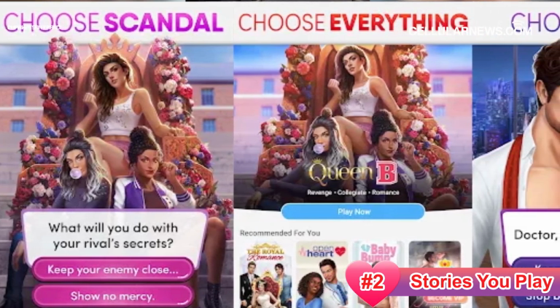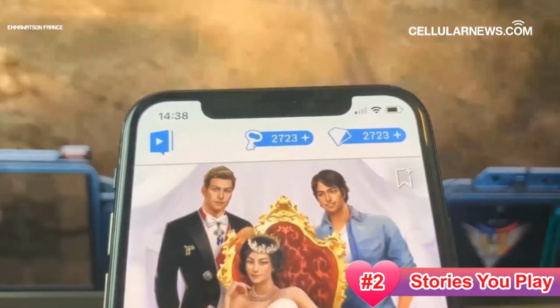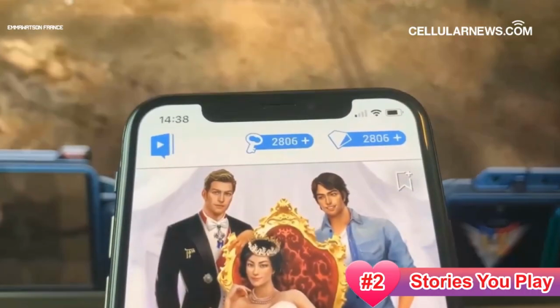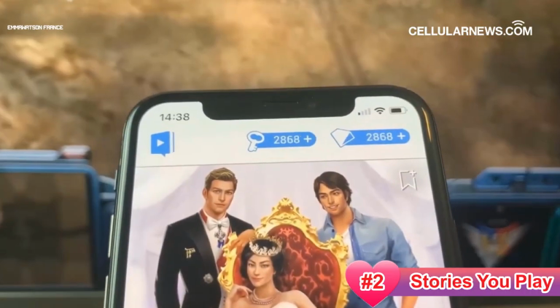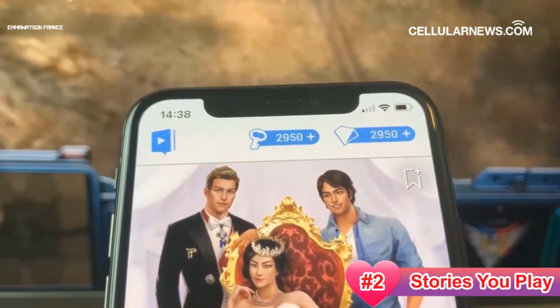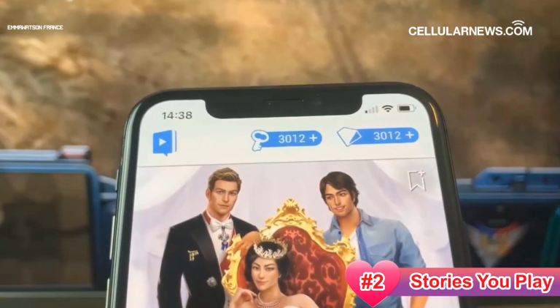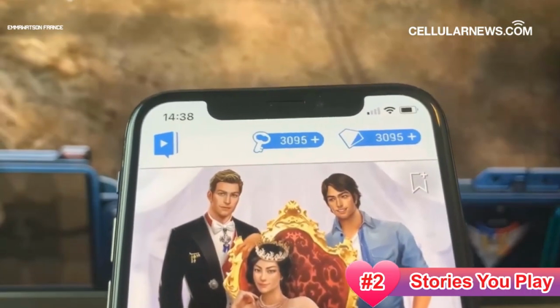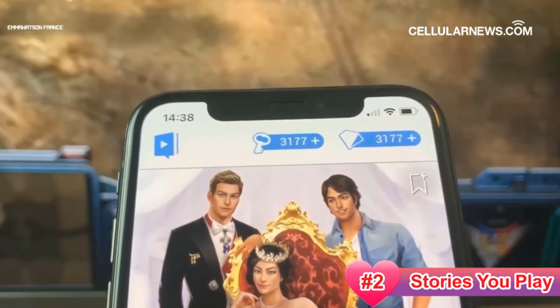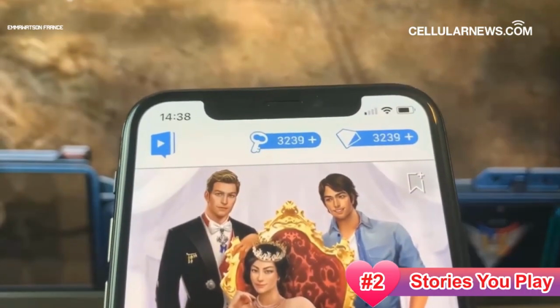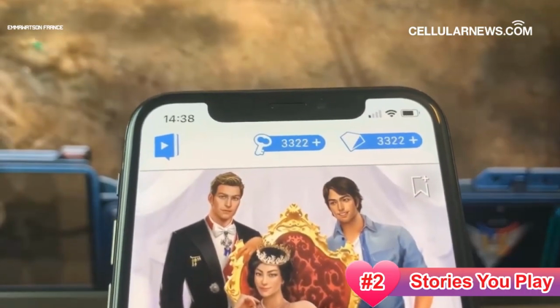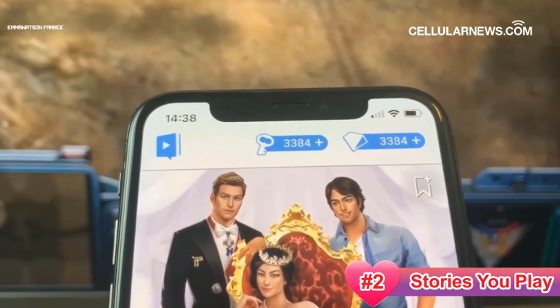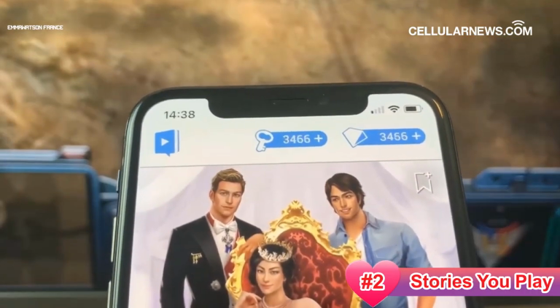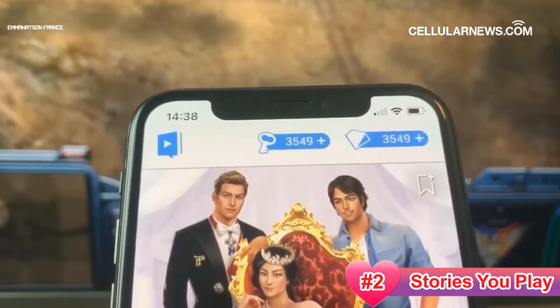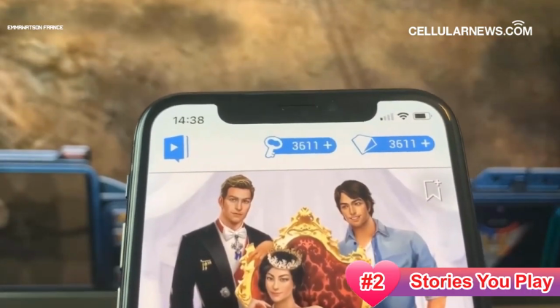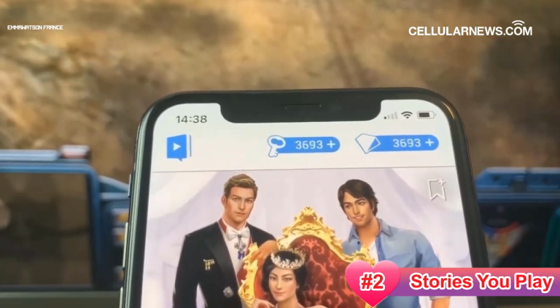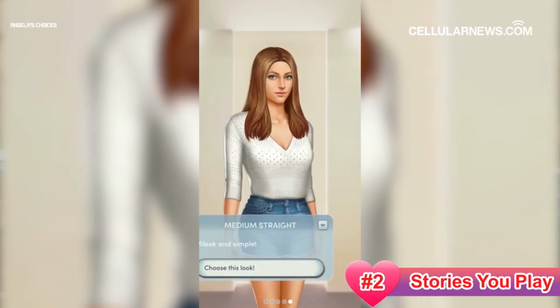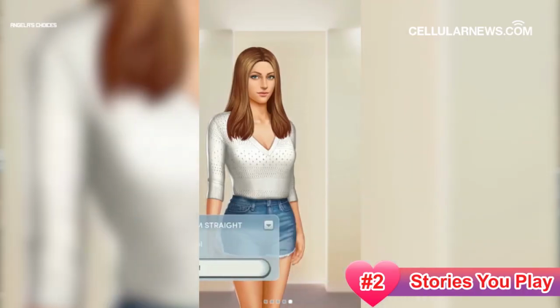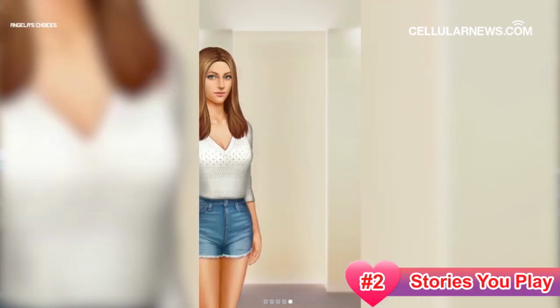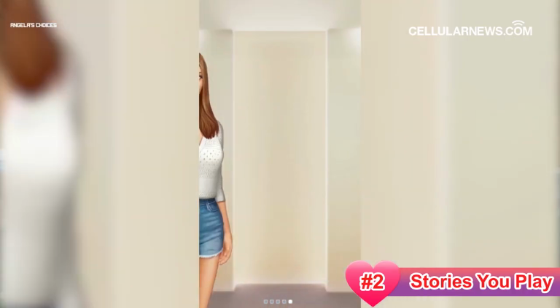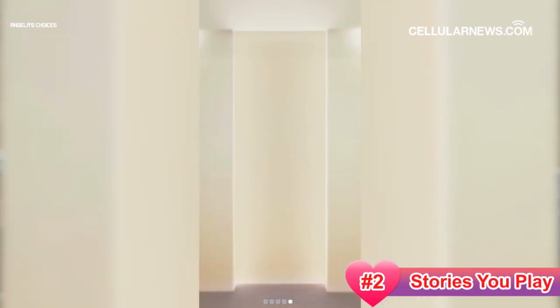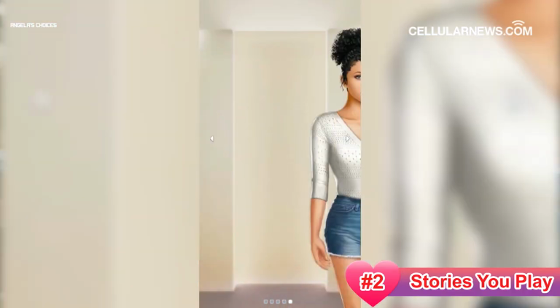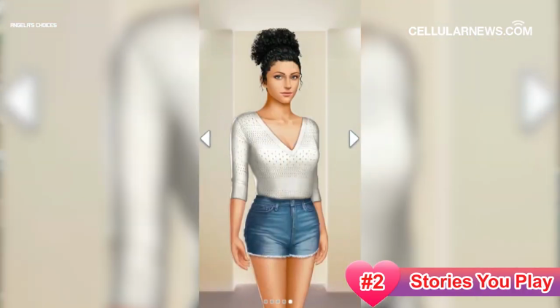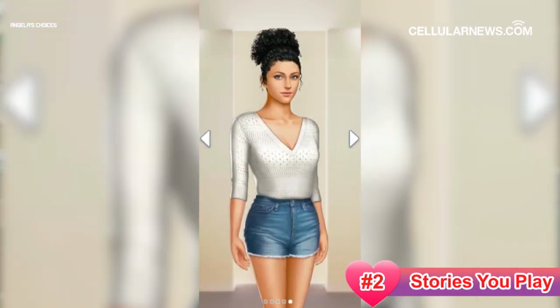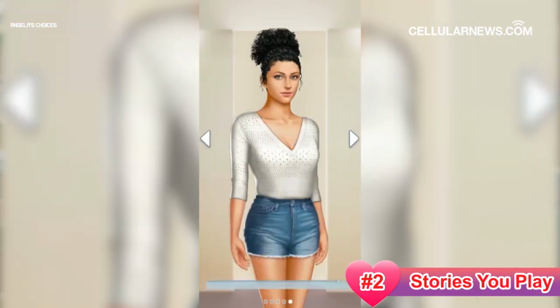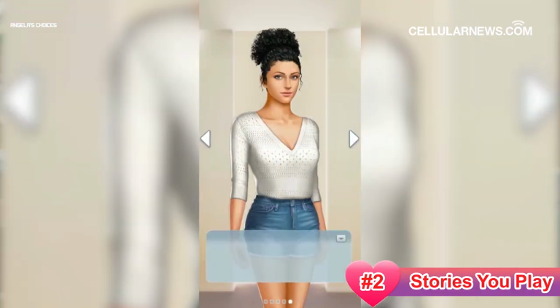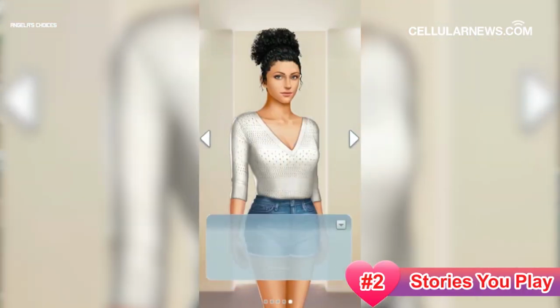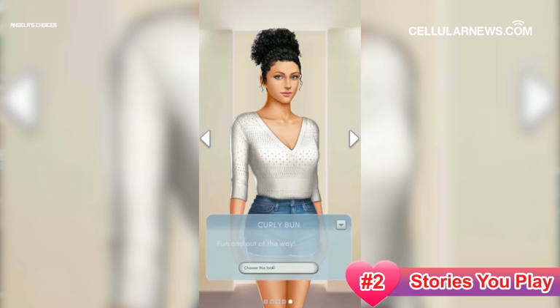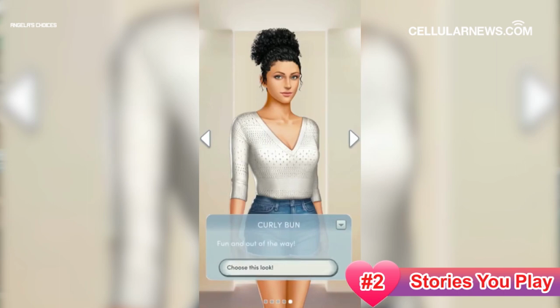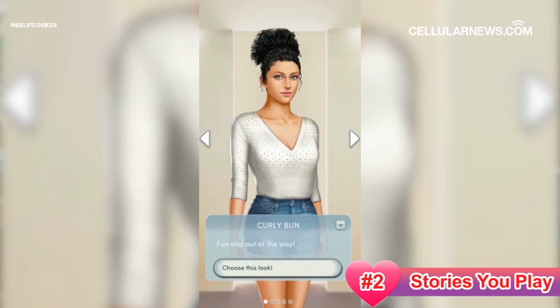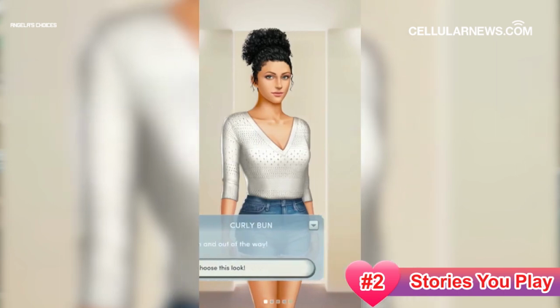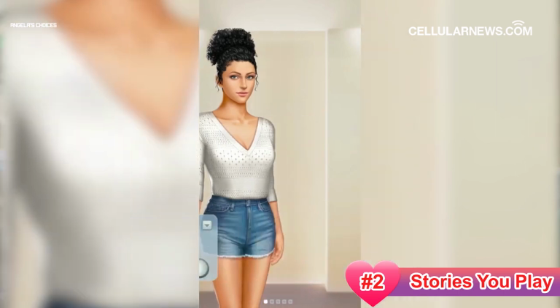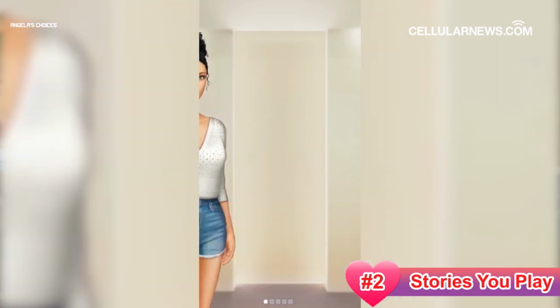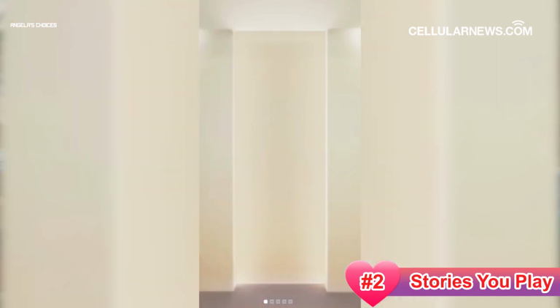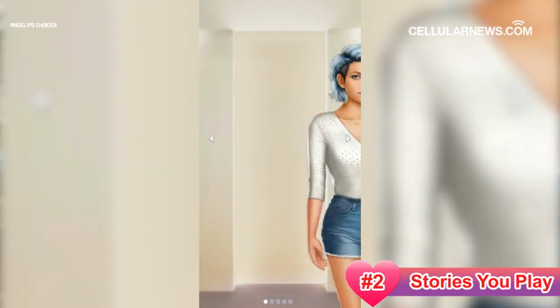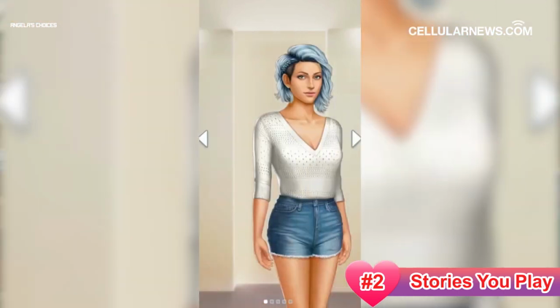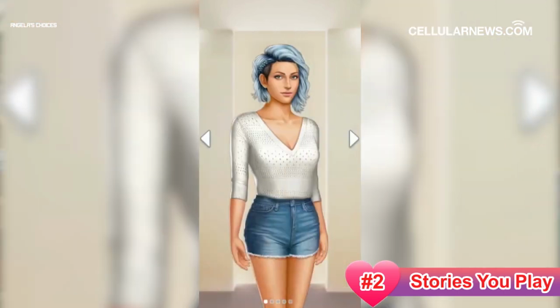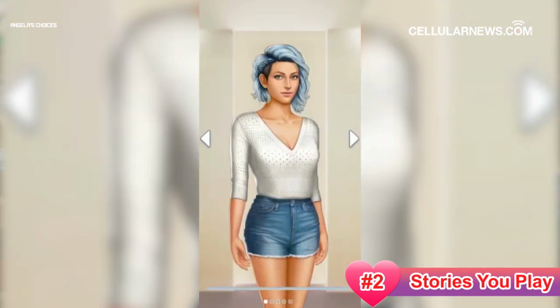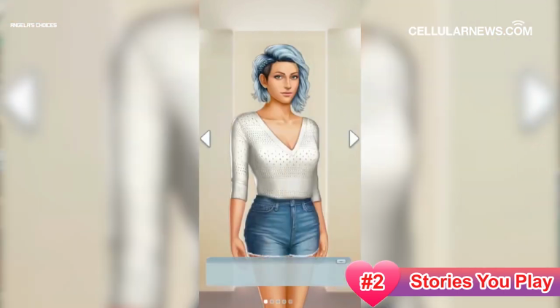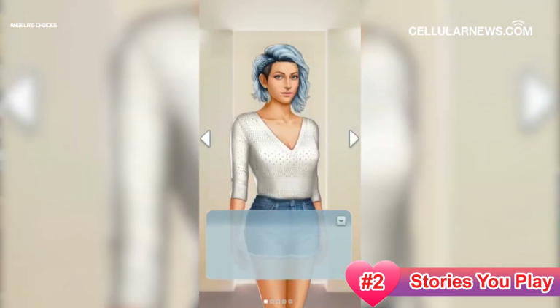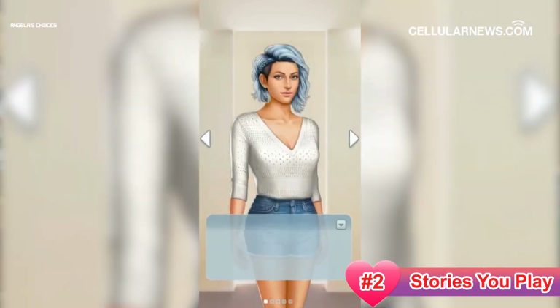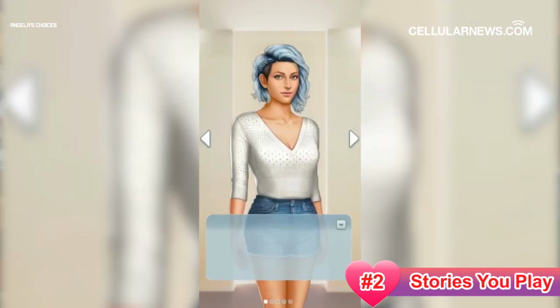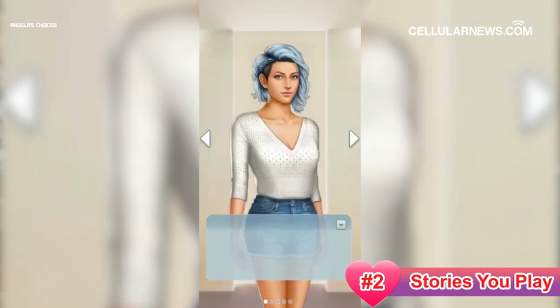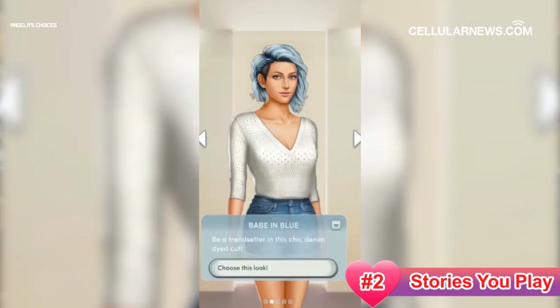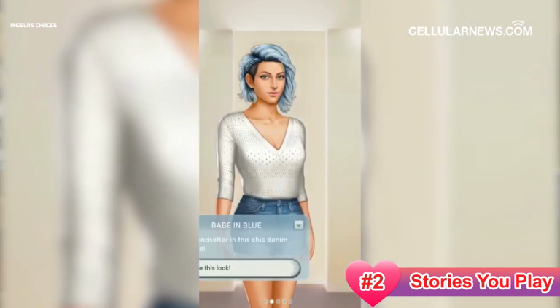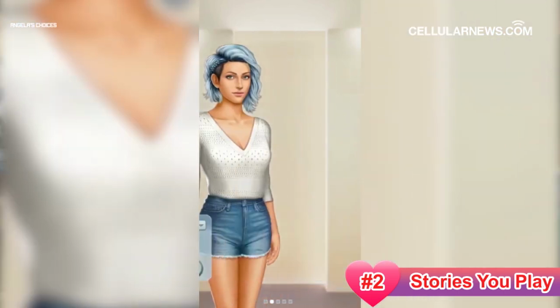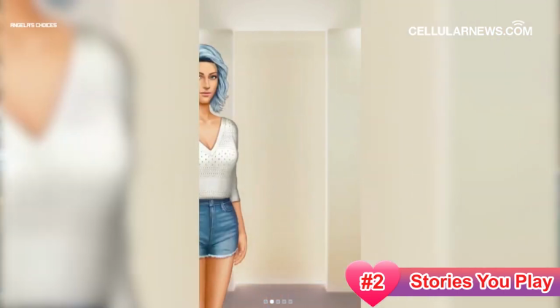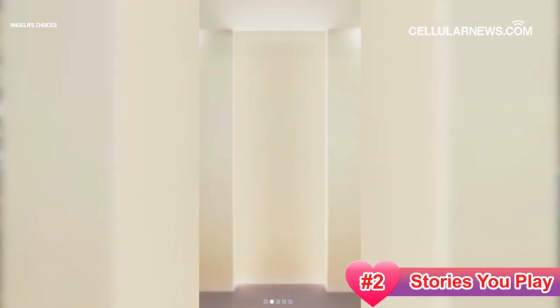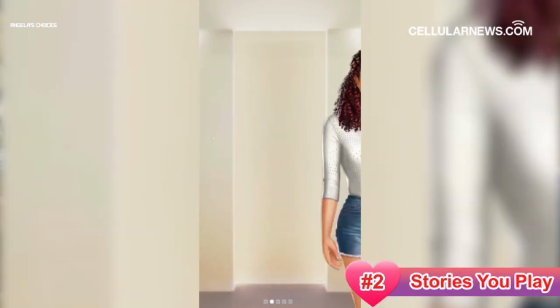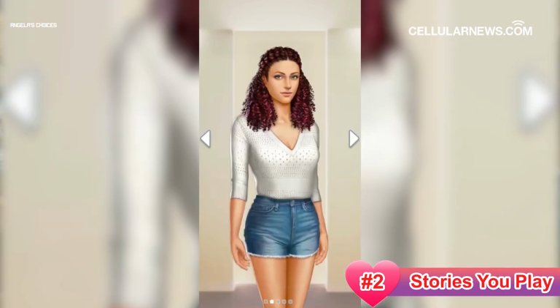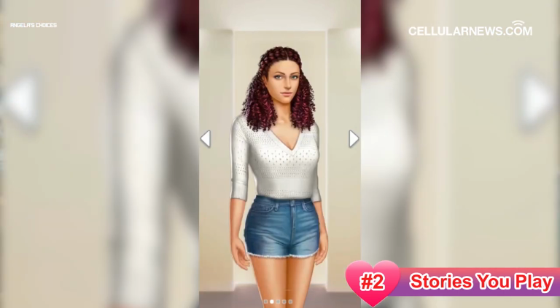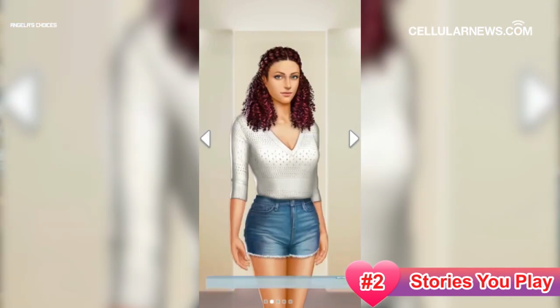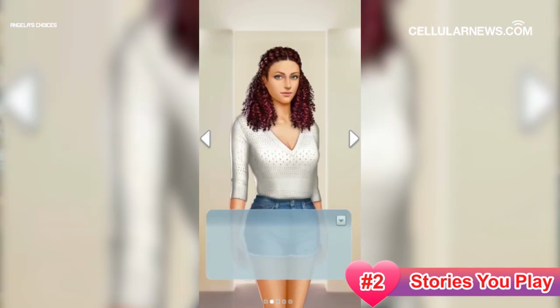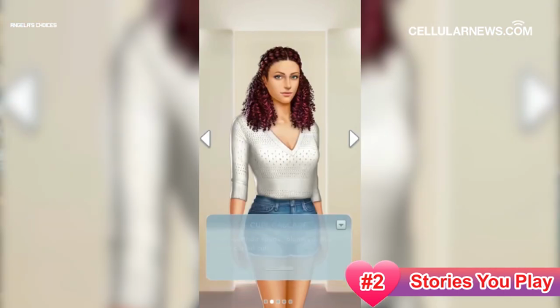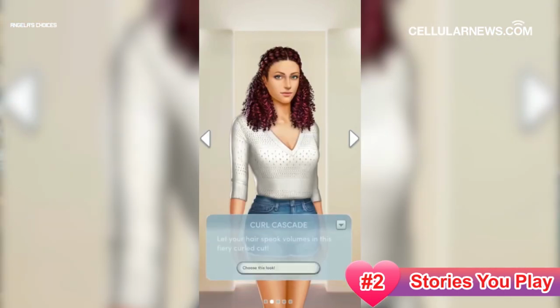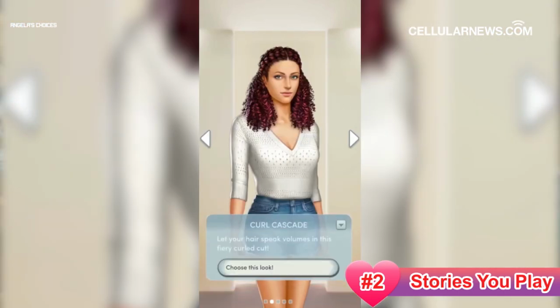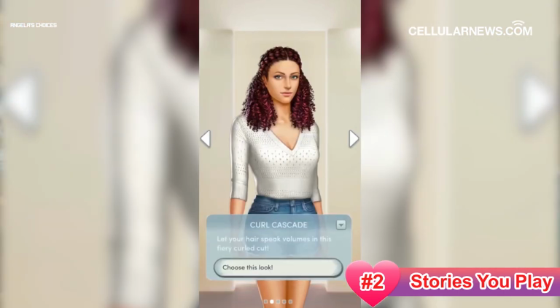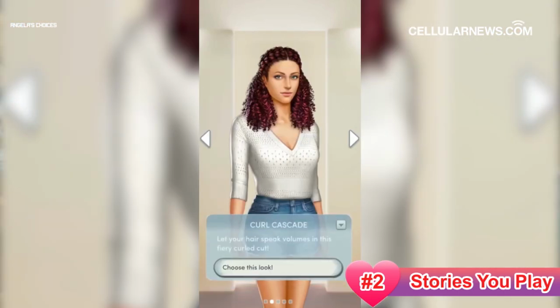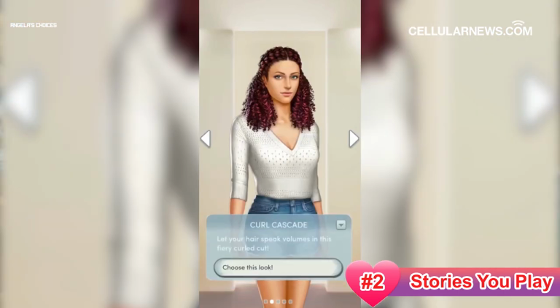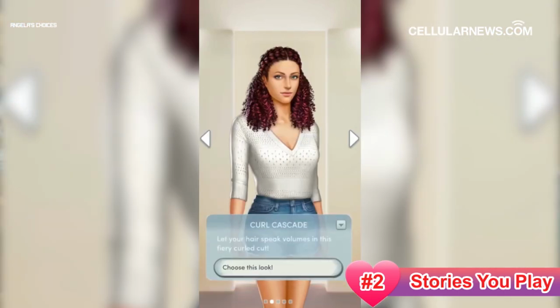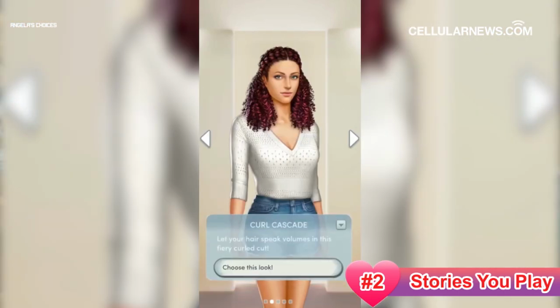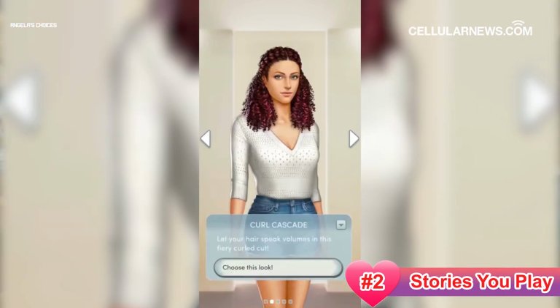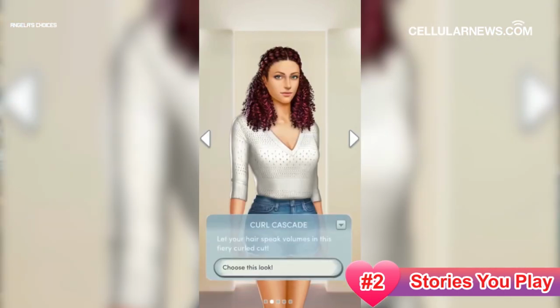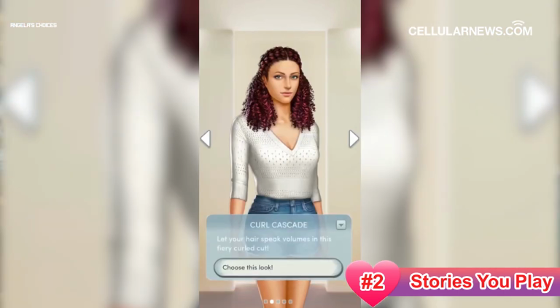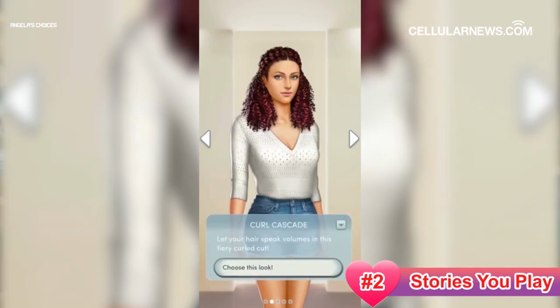As you finish every chapter, you'll earn diamonds that you can use to unlock outfits, hairstyles, dialogues, and storylines.